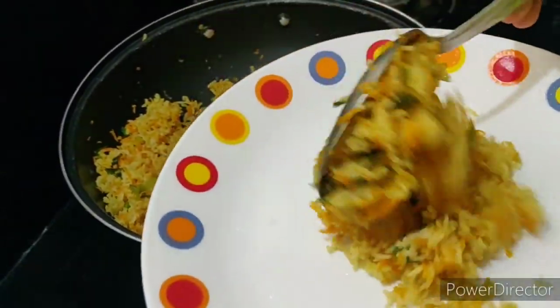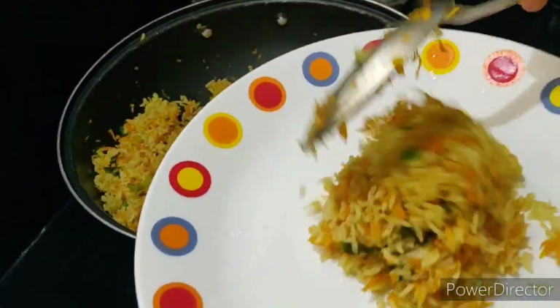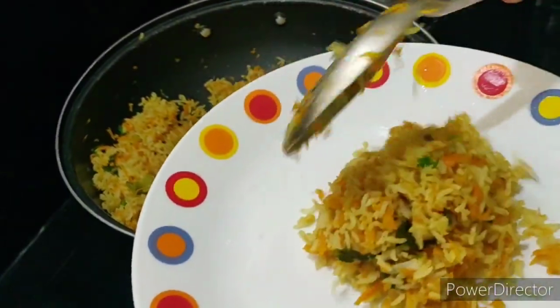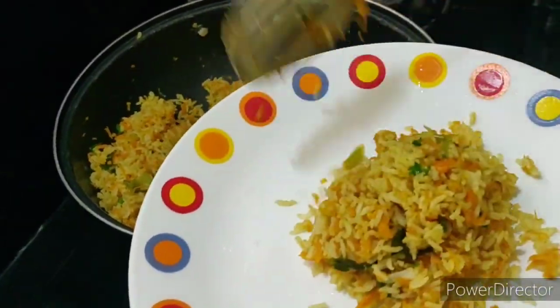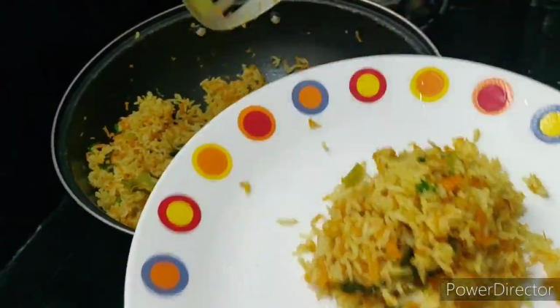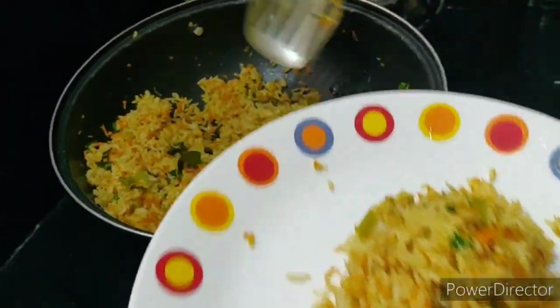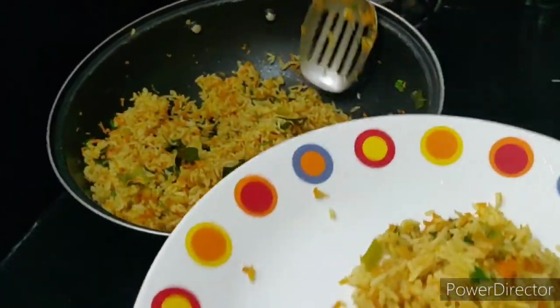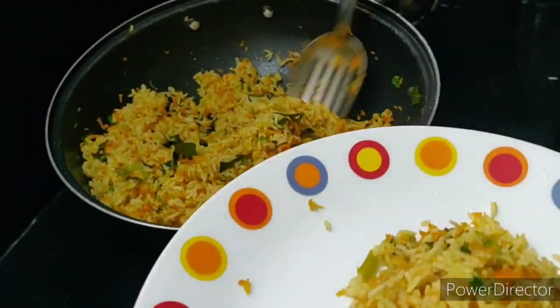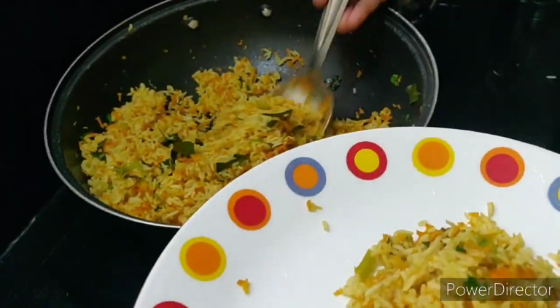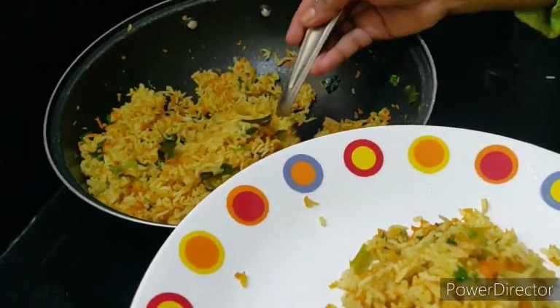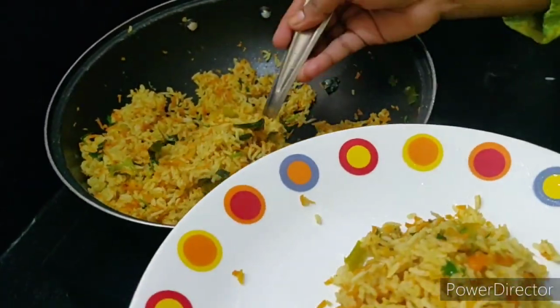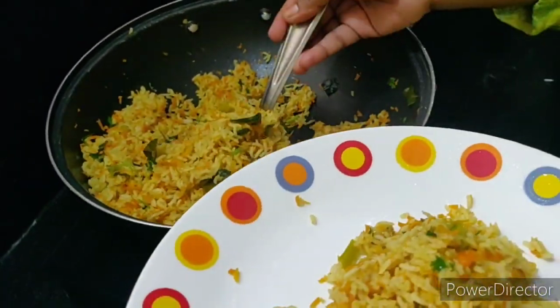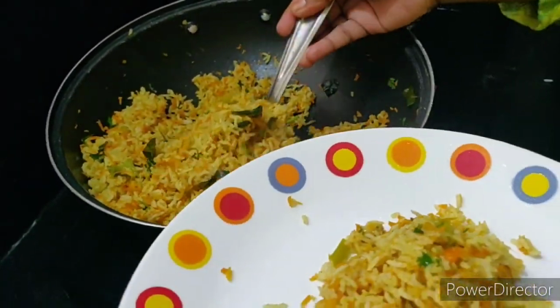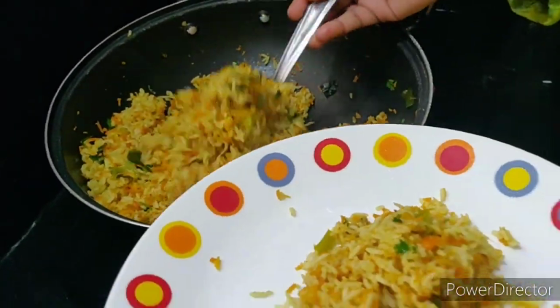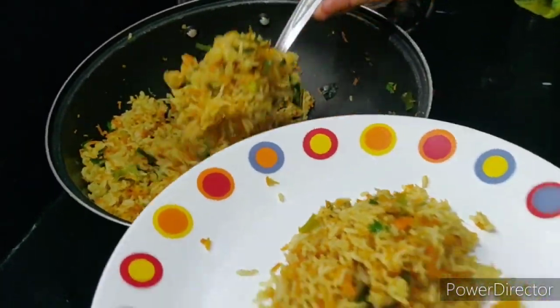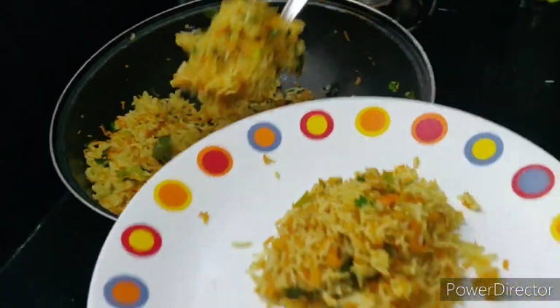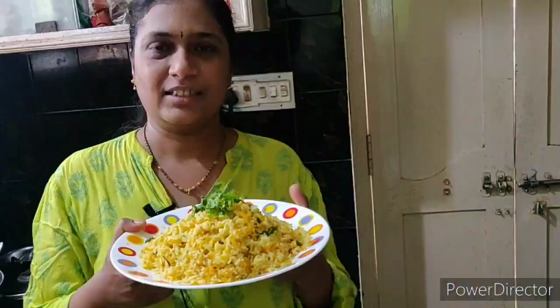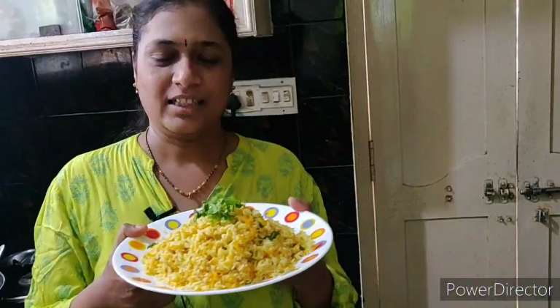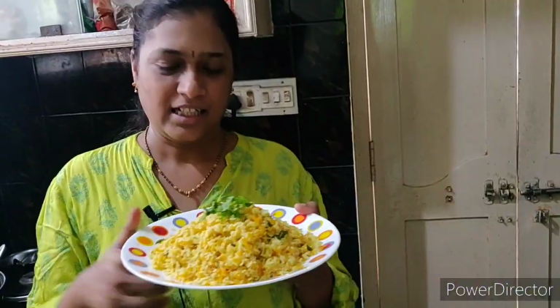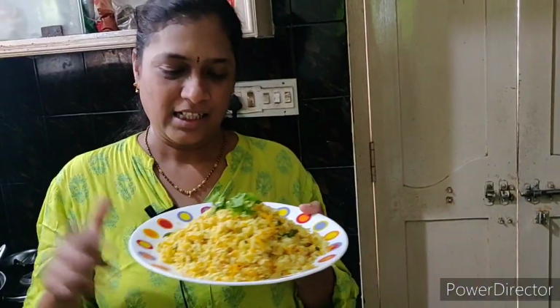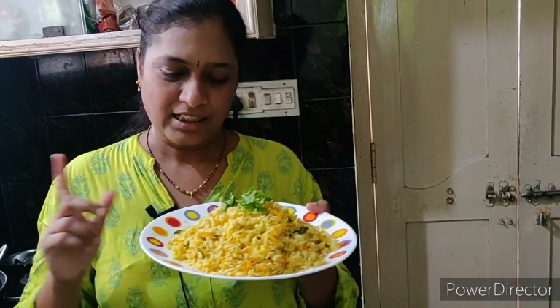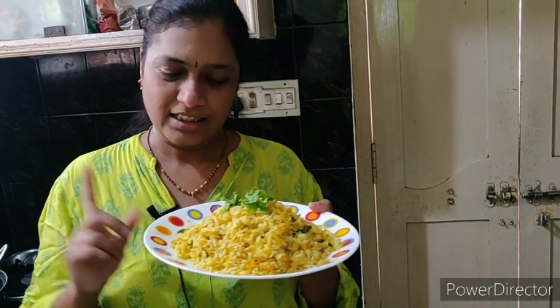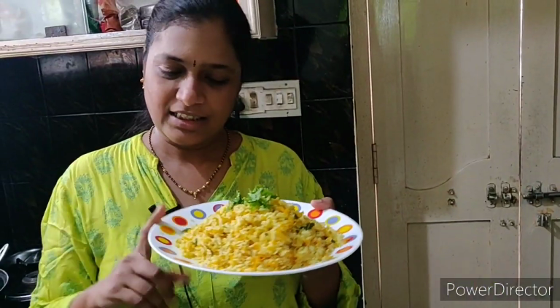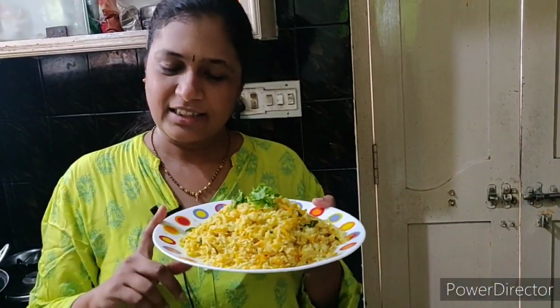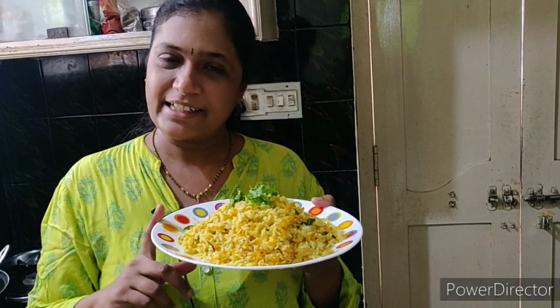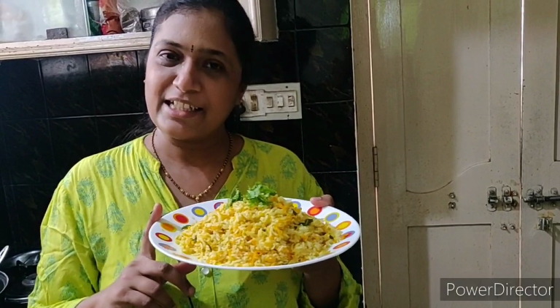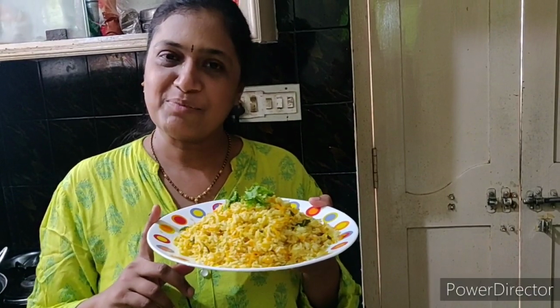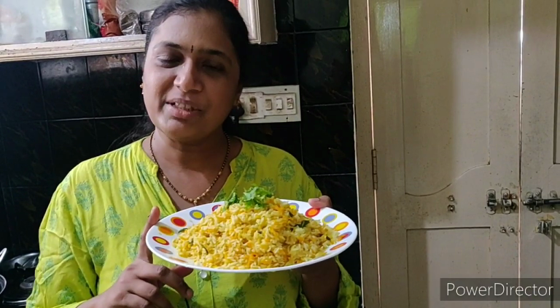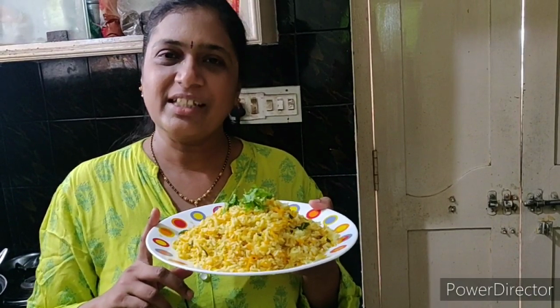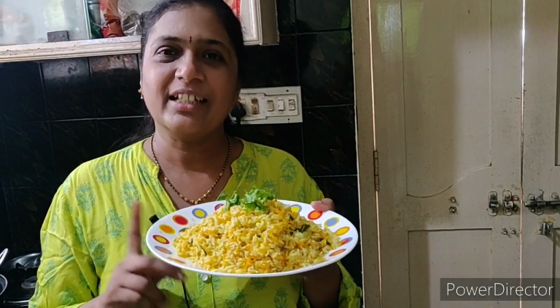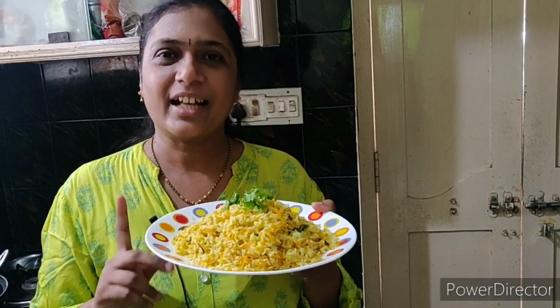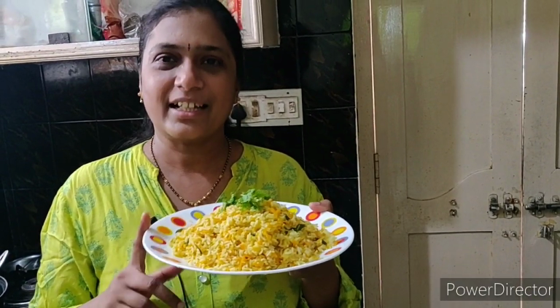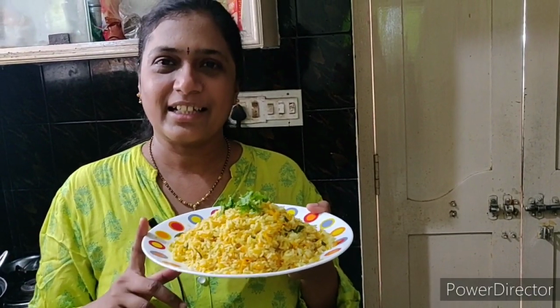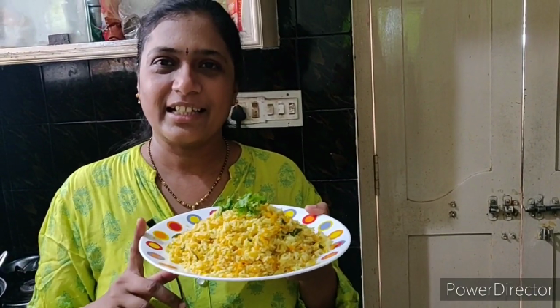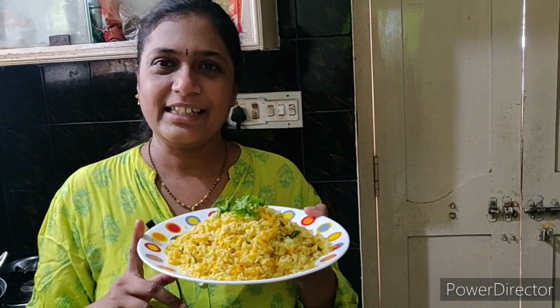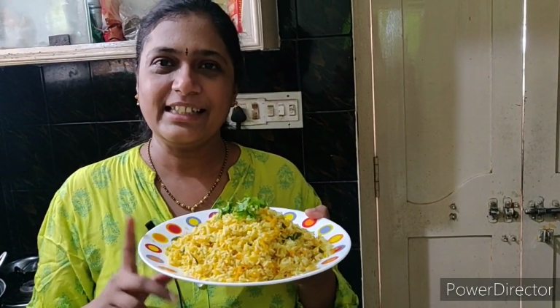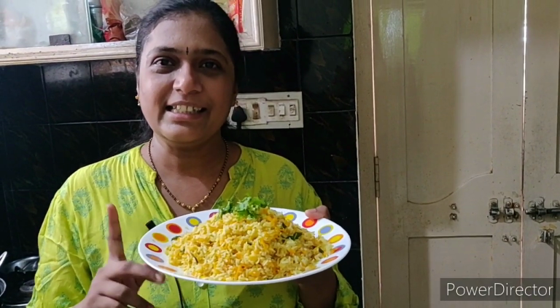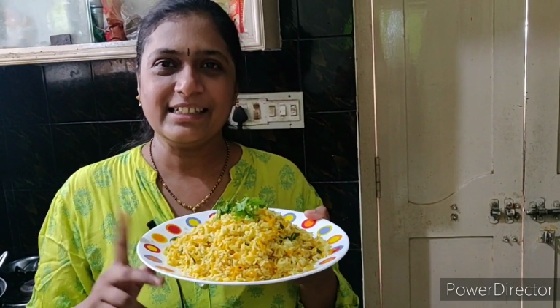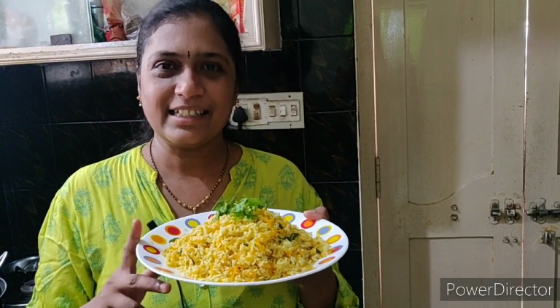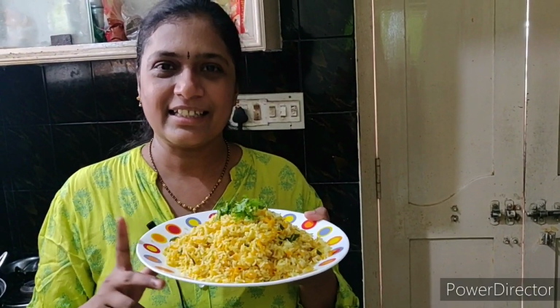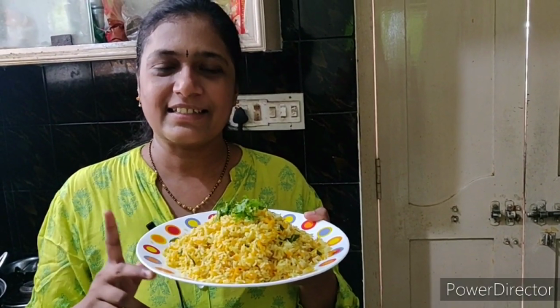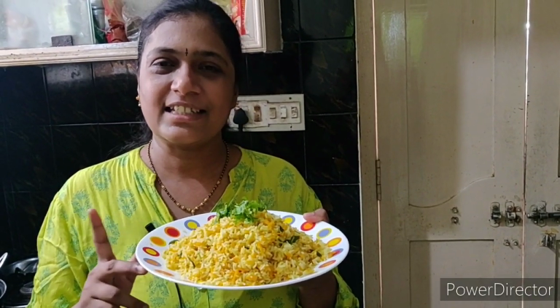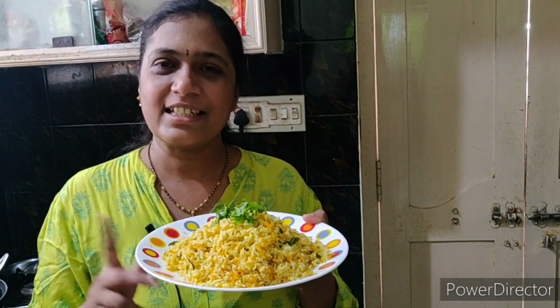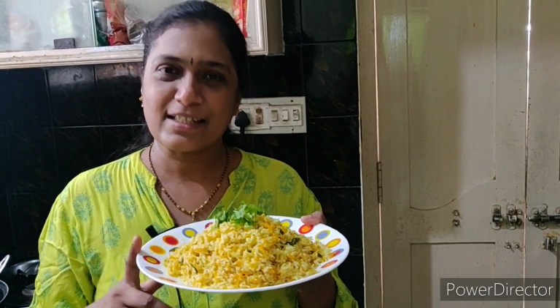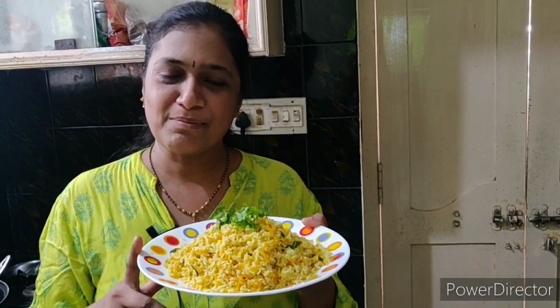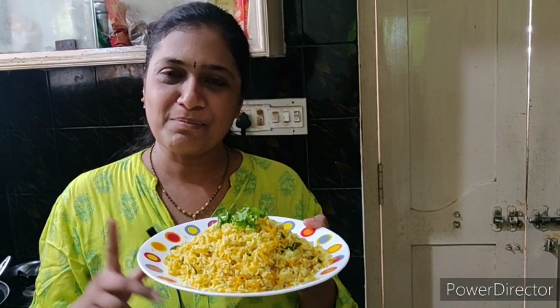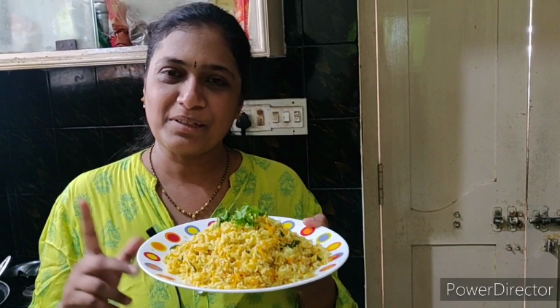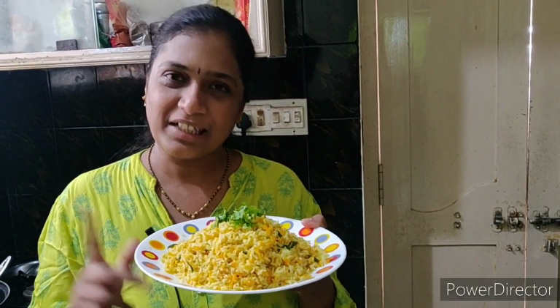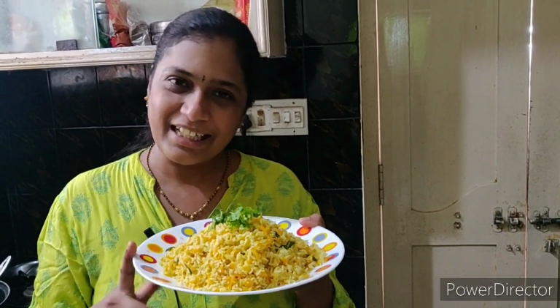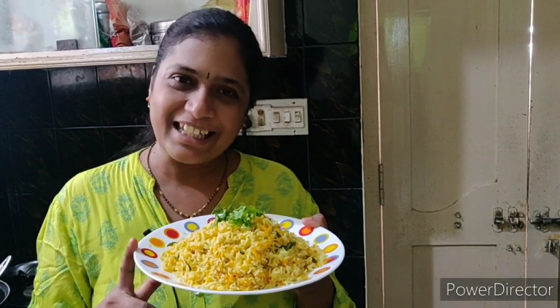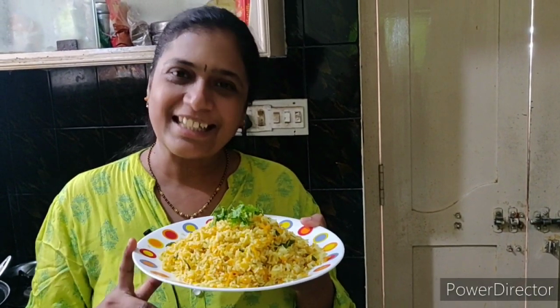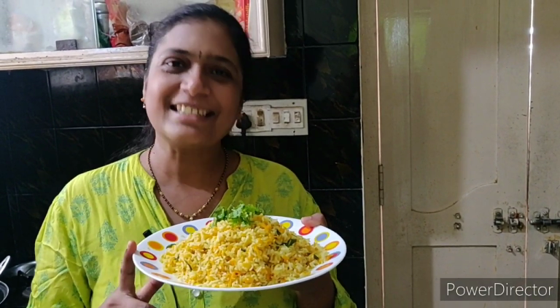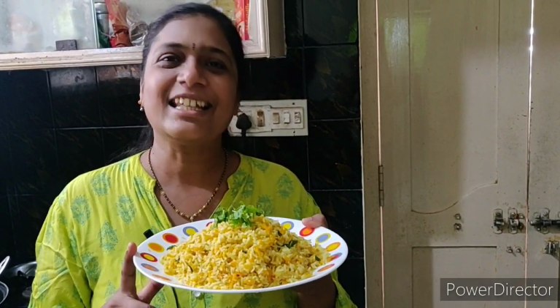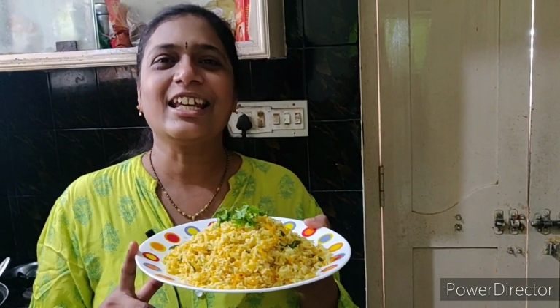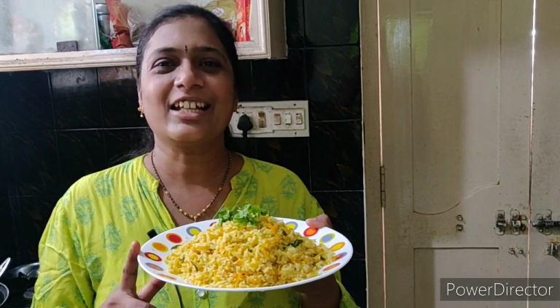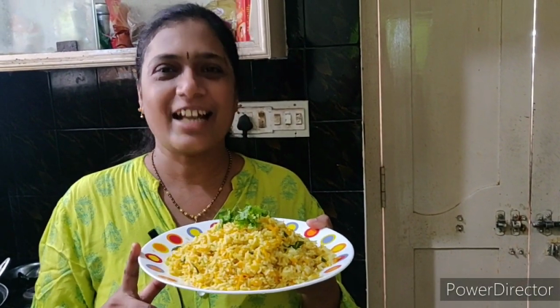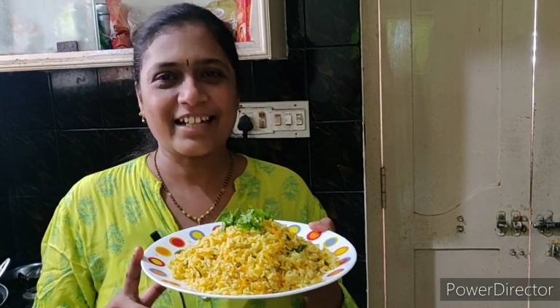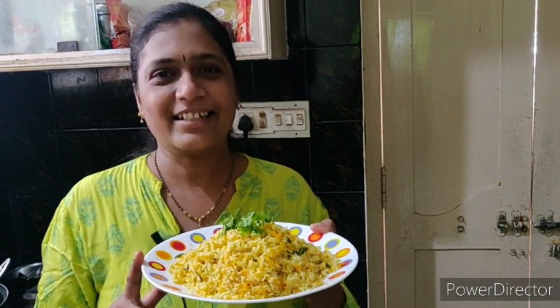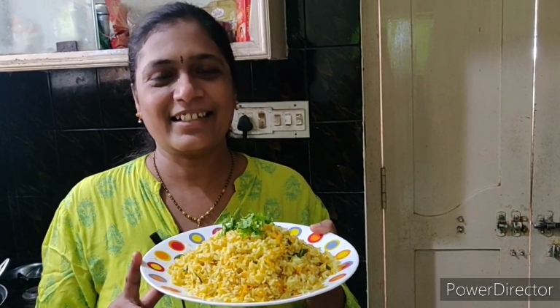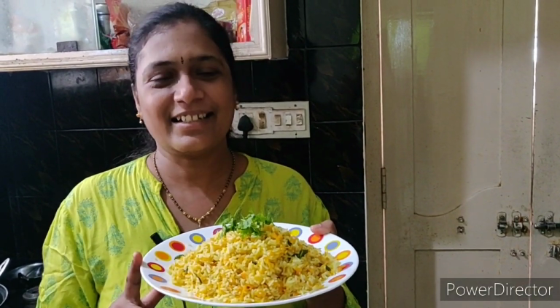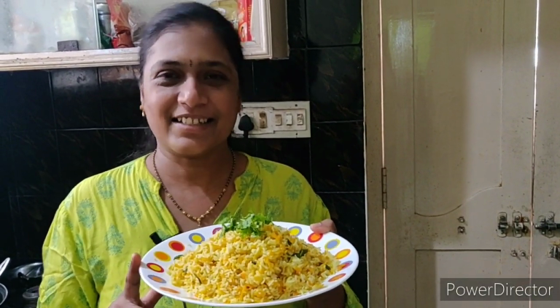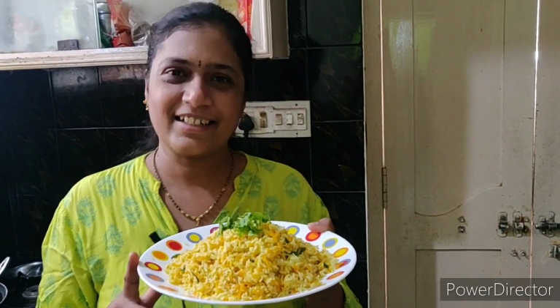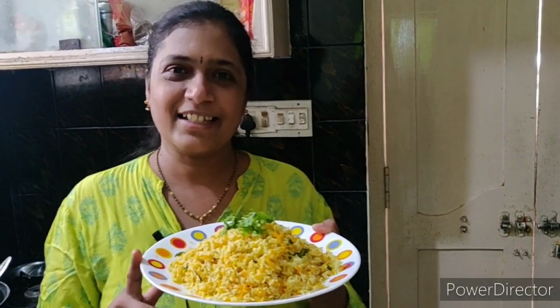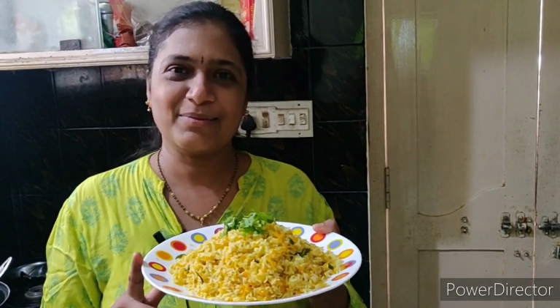Cheers! Yummy — fat, healthy, tasty, simple, easy, and beautifully ready!